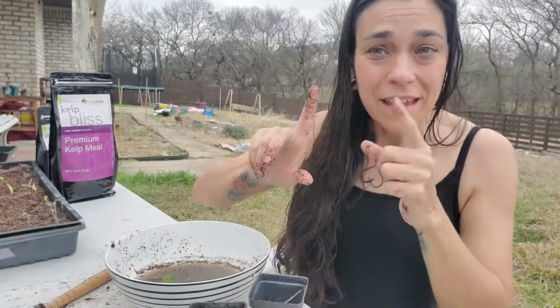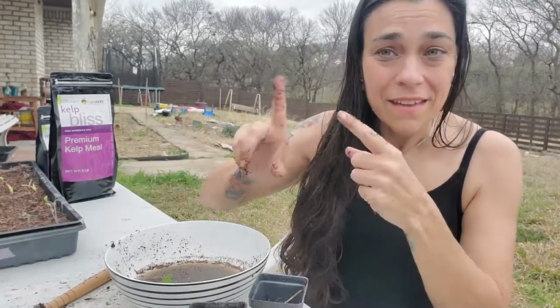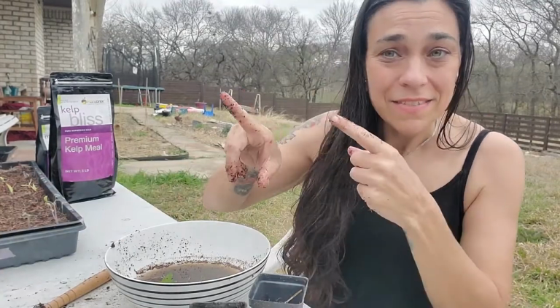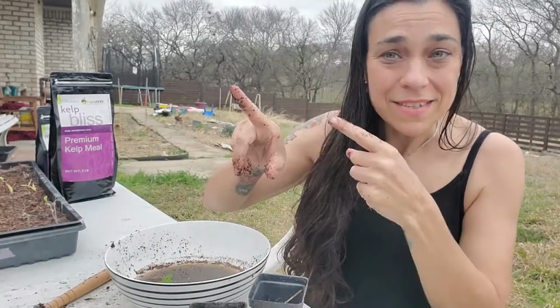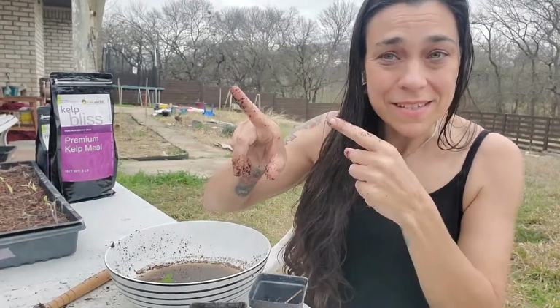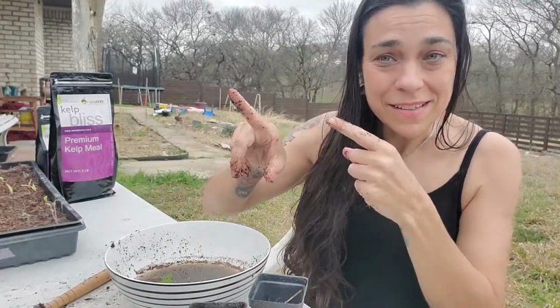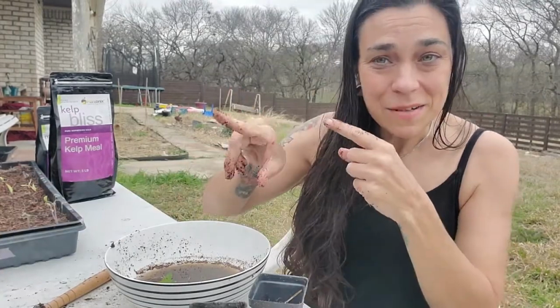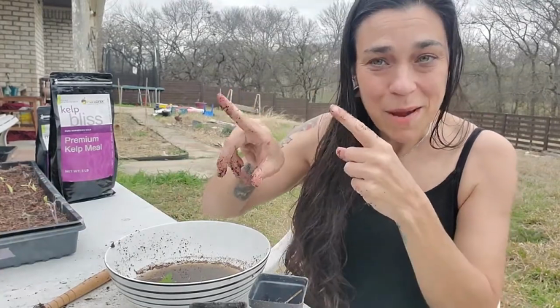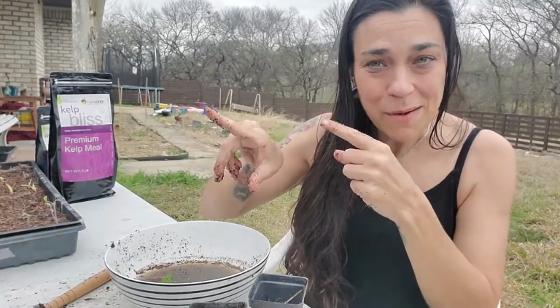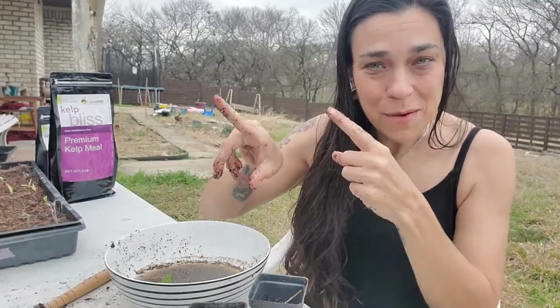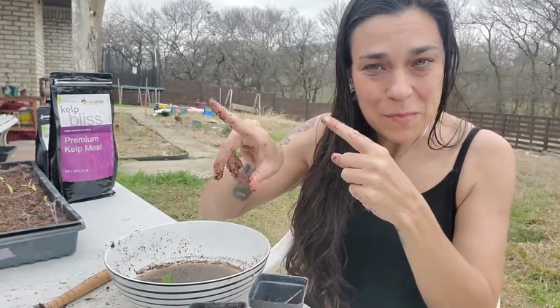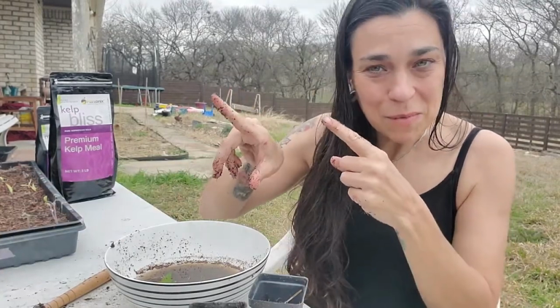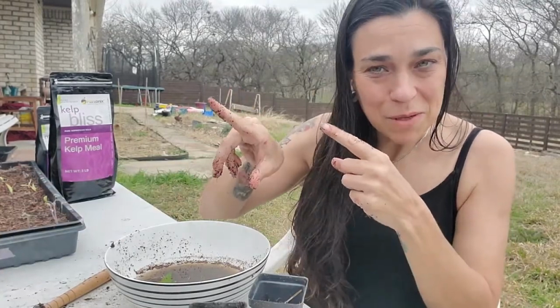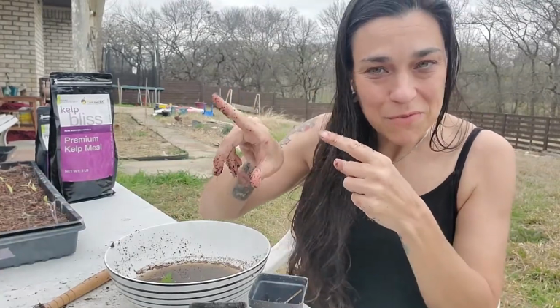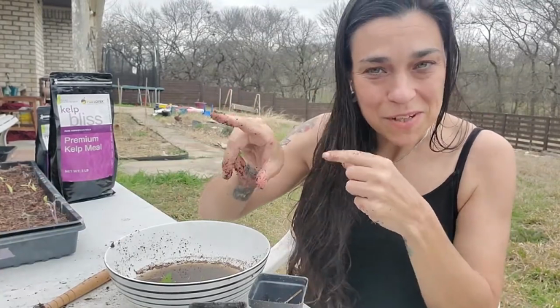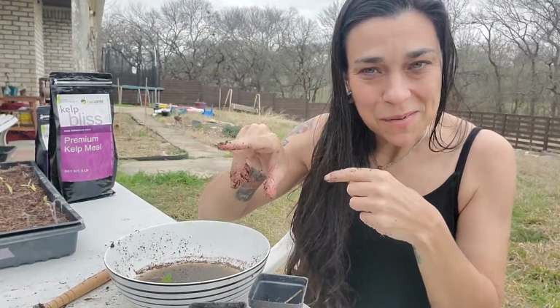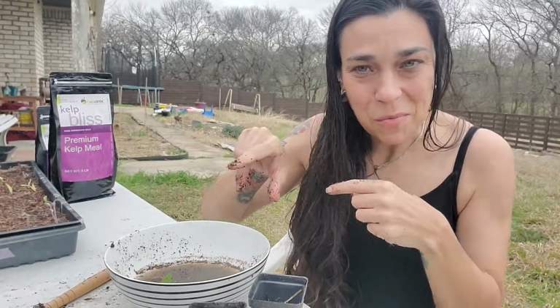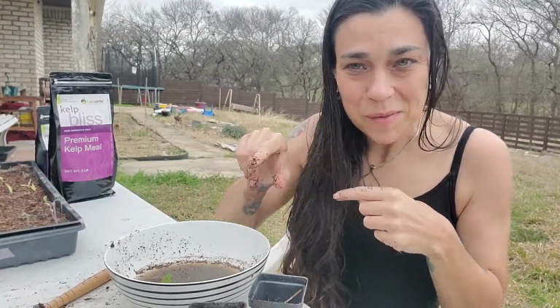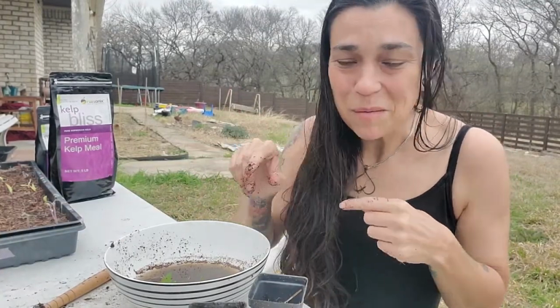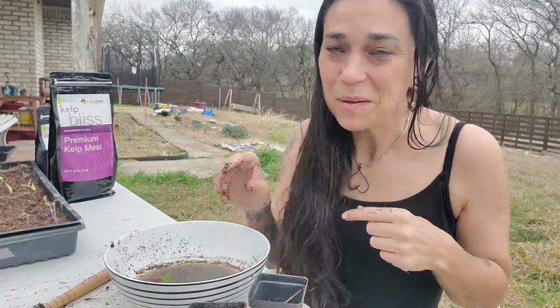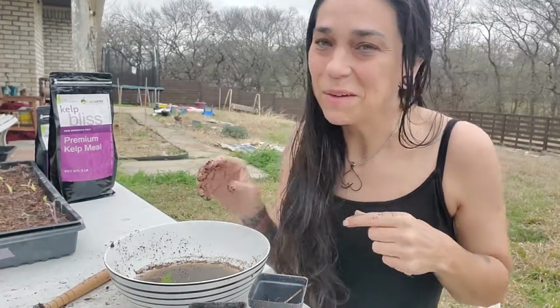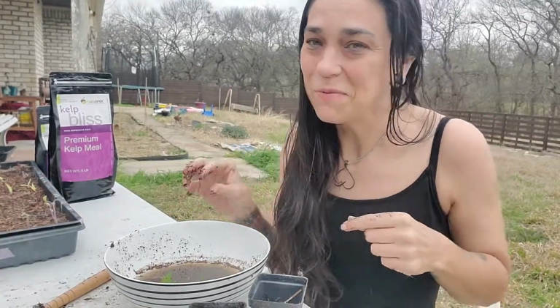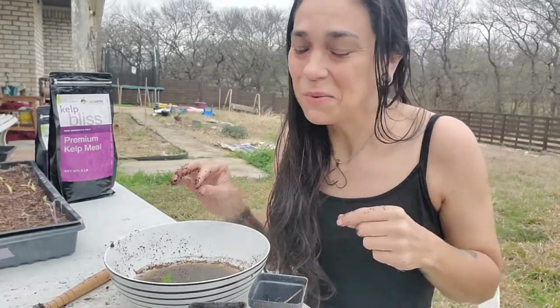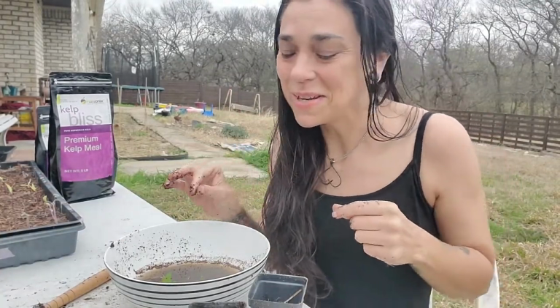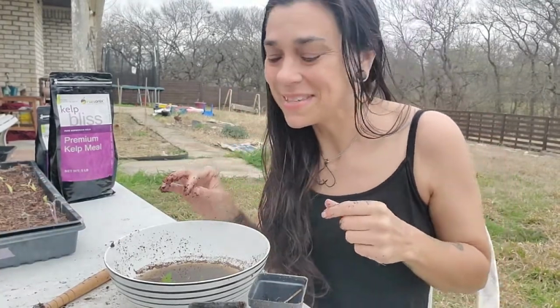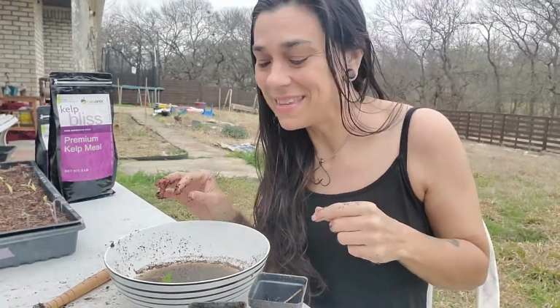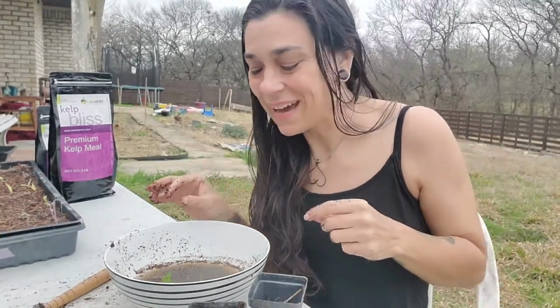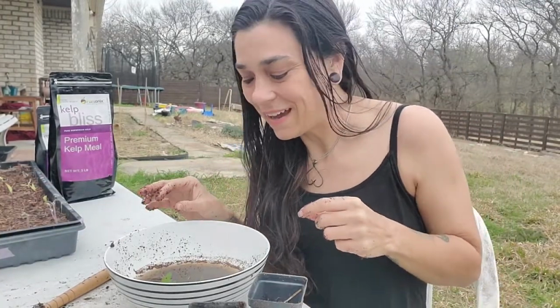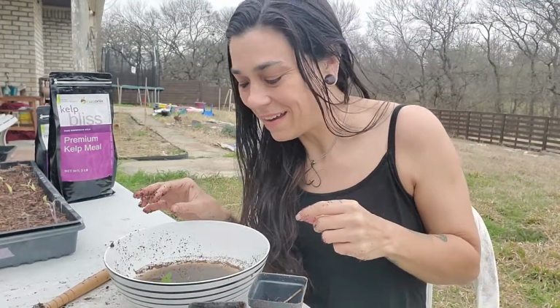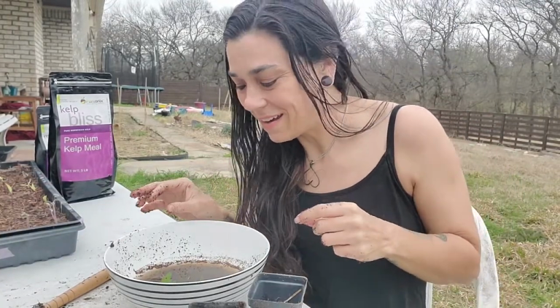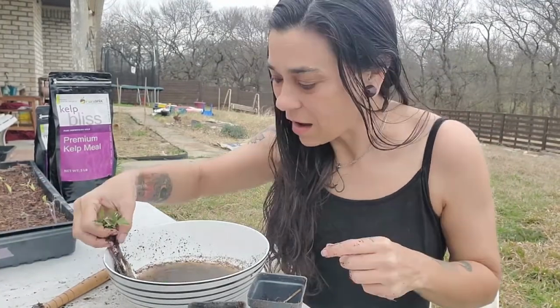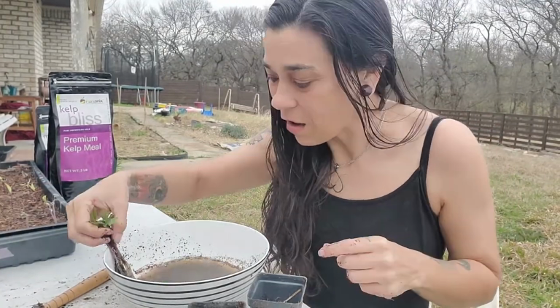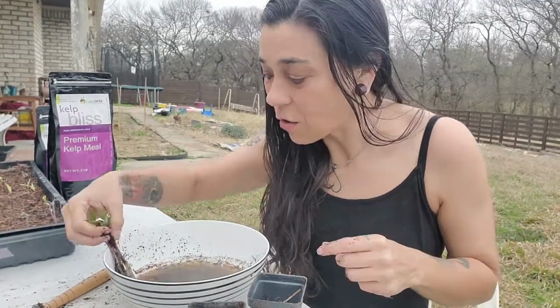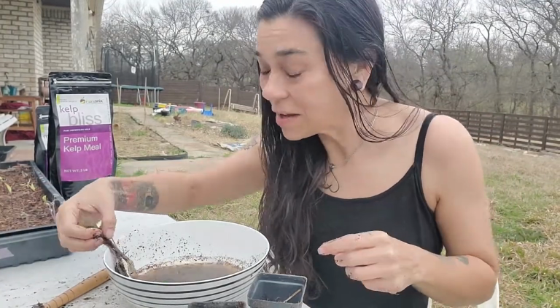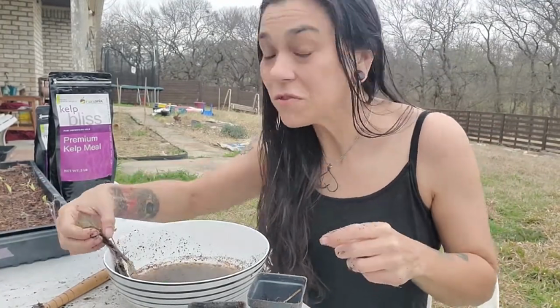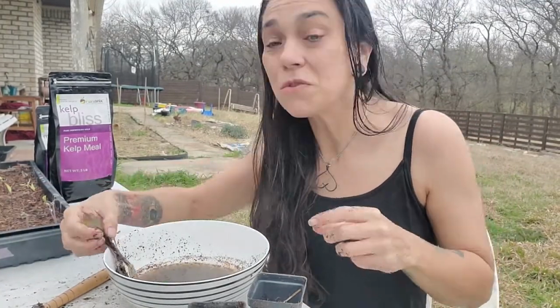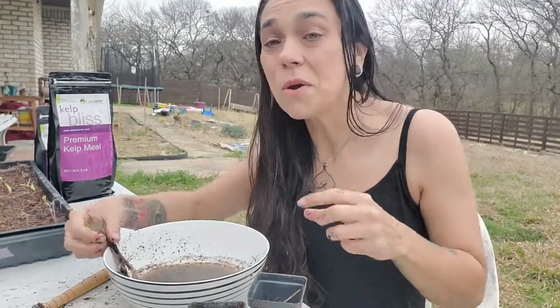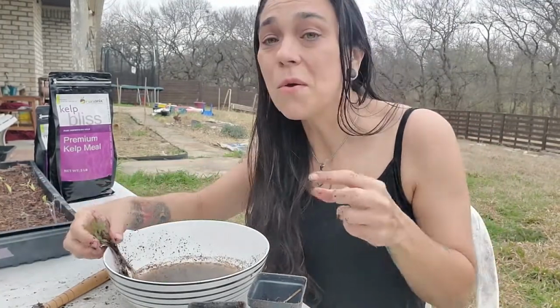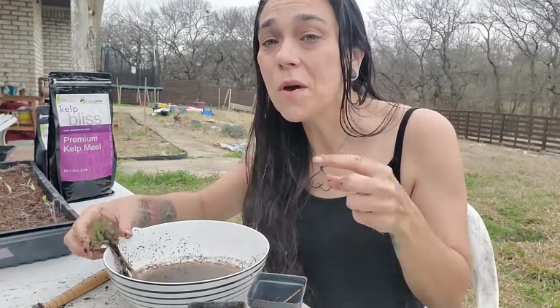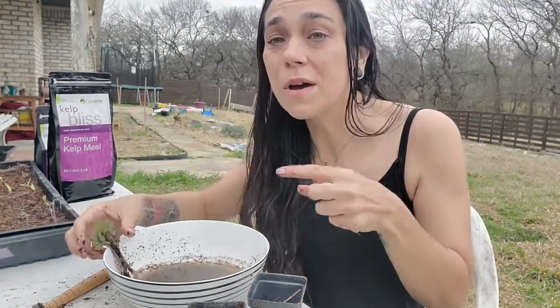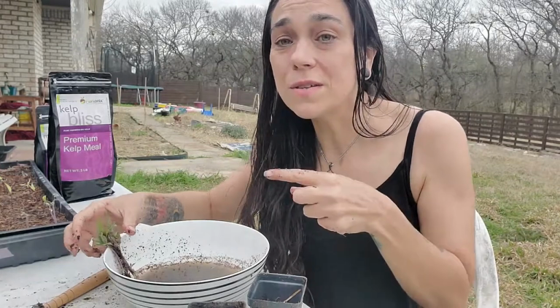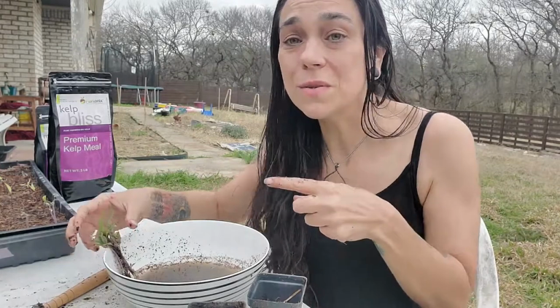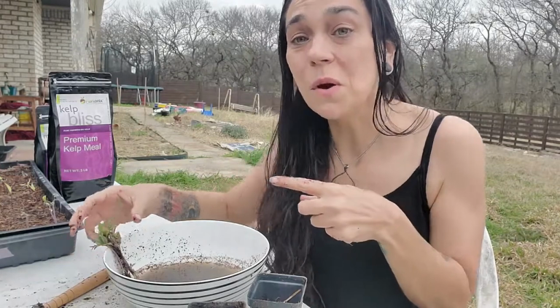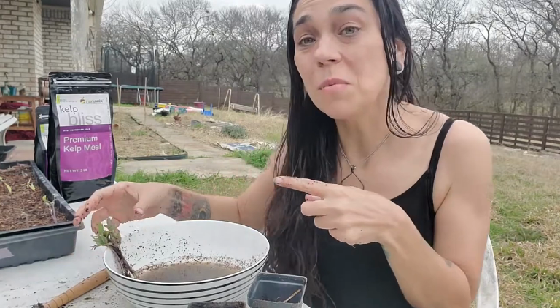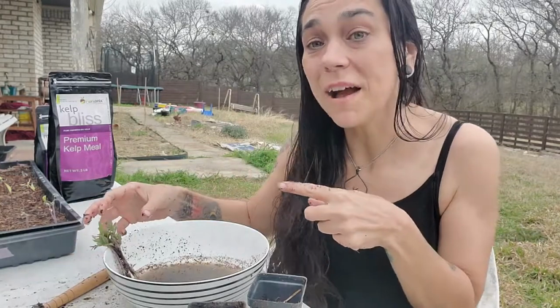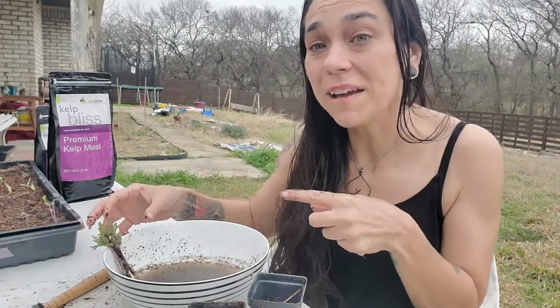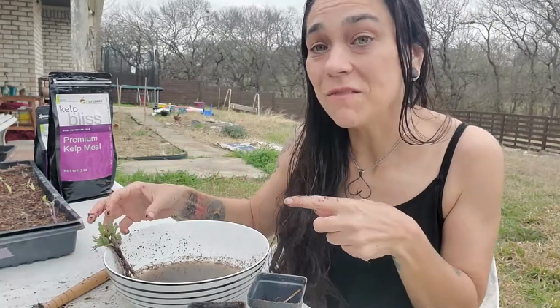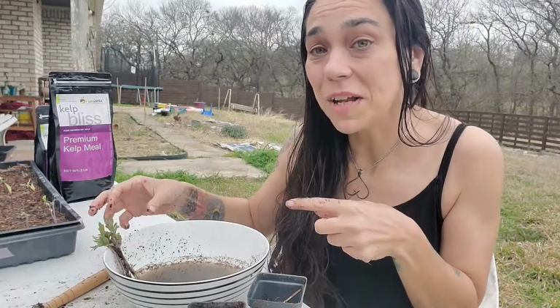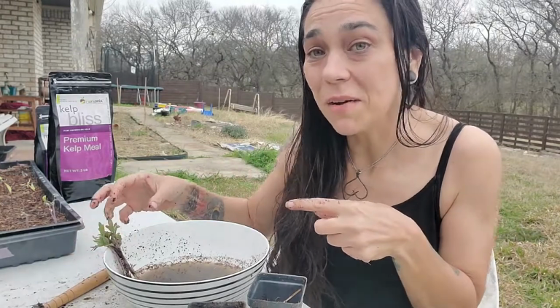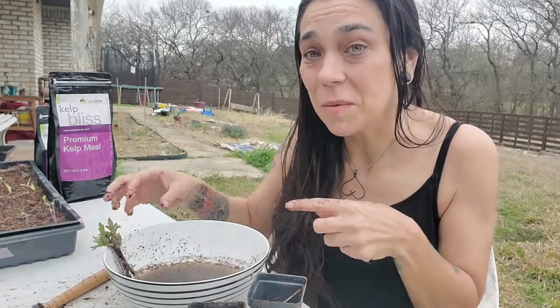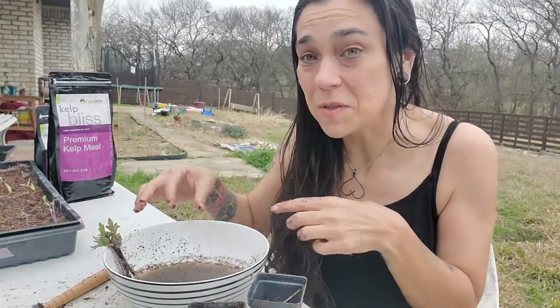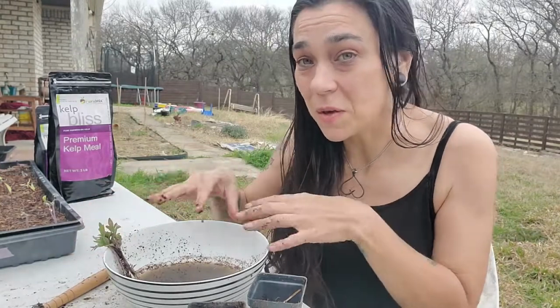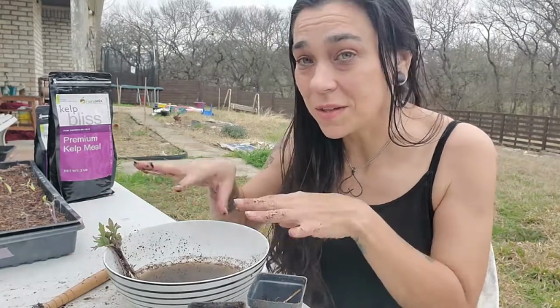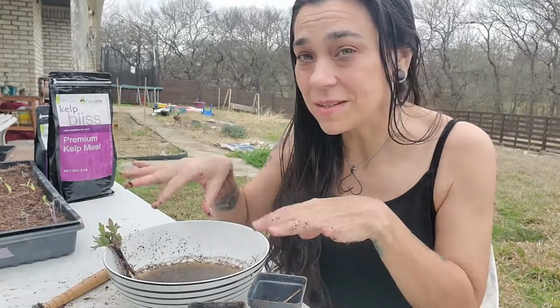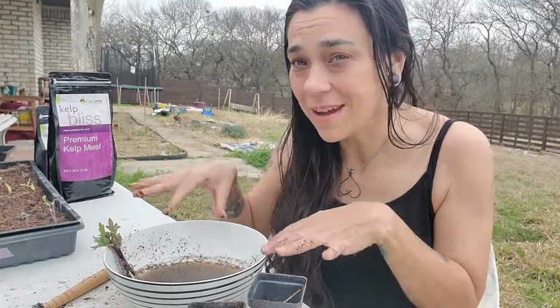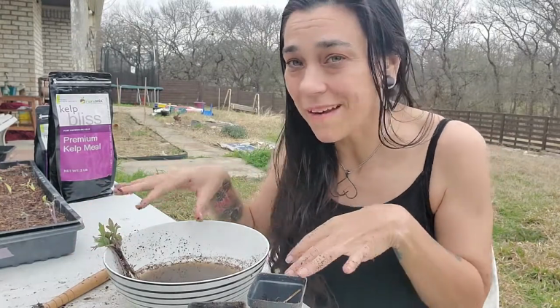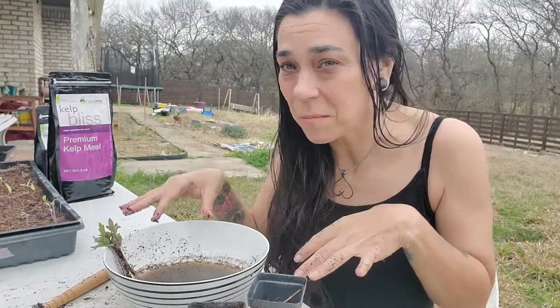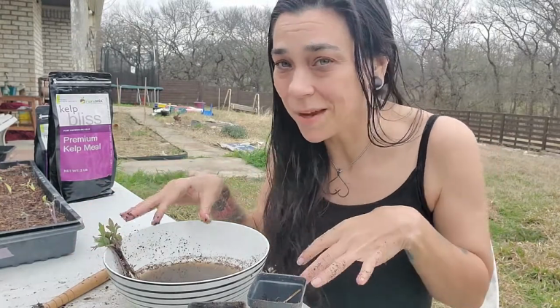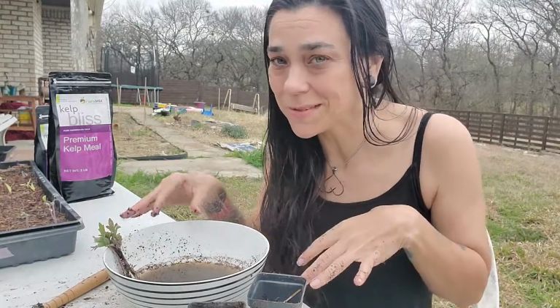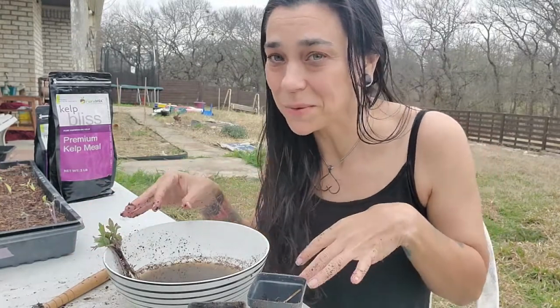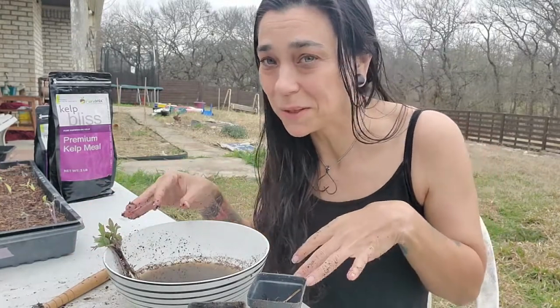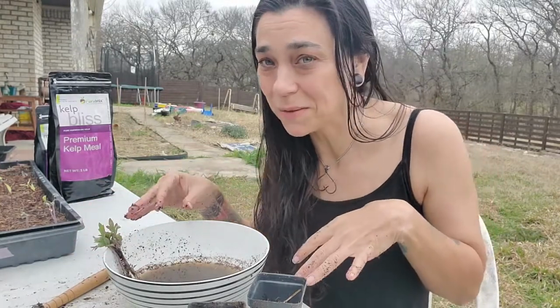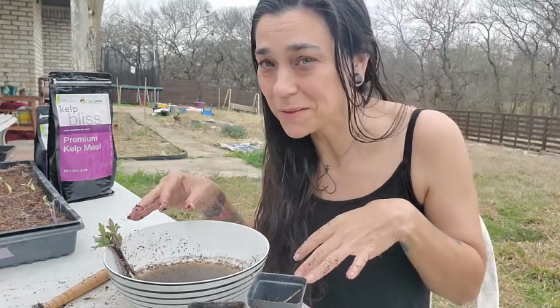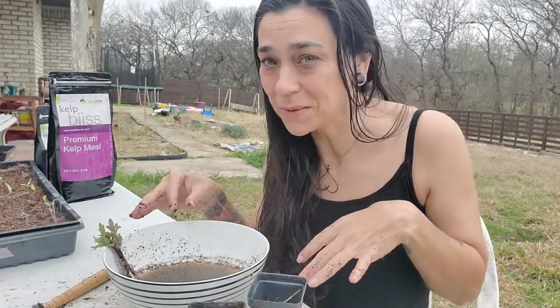The silly tomato experiment video will be up here if you want to see that. I'll go ahead and throw the soil blocking video up too so you can see how to mix soil. Later, y'all.